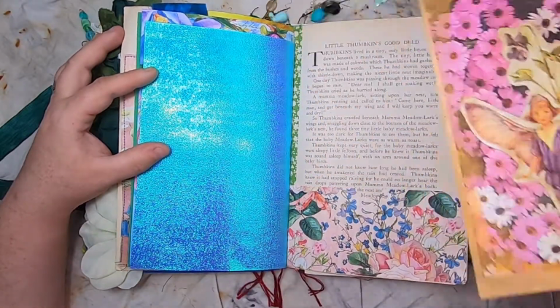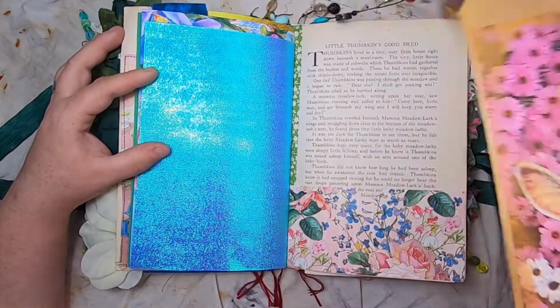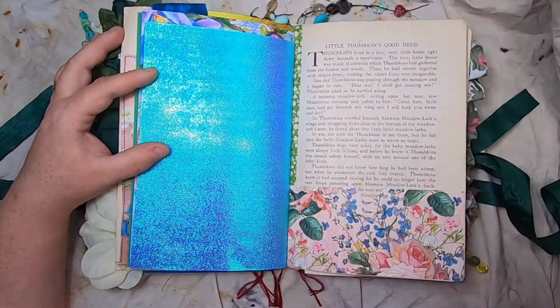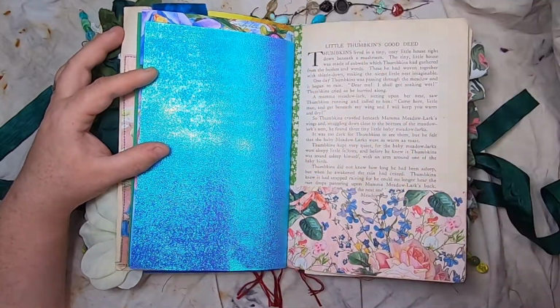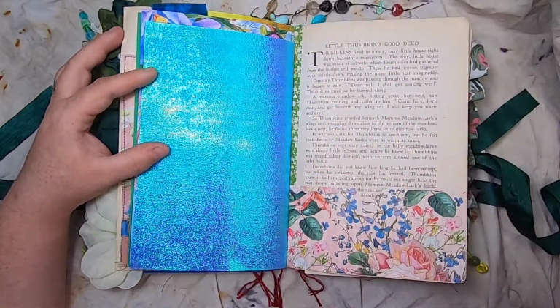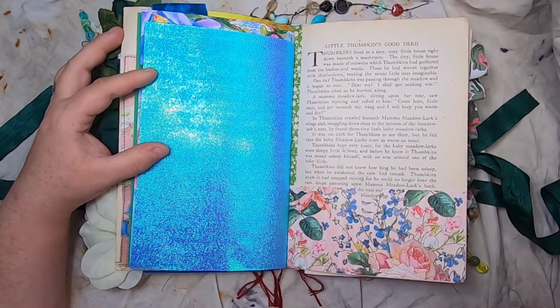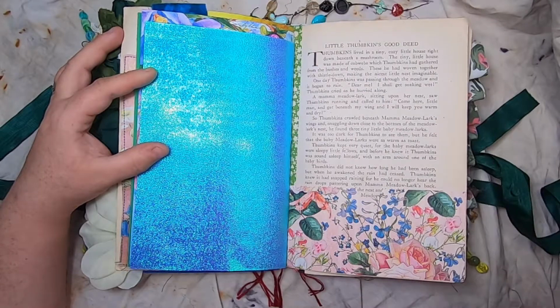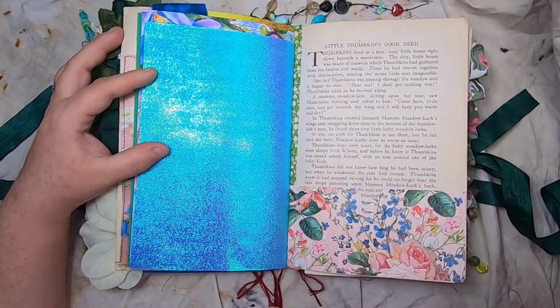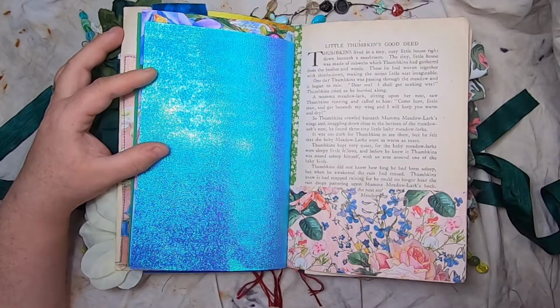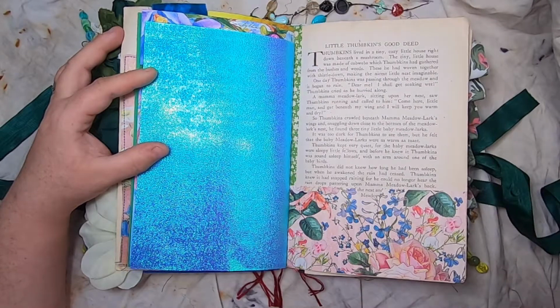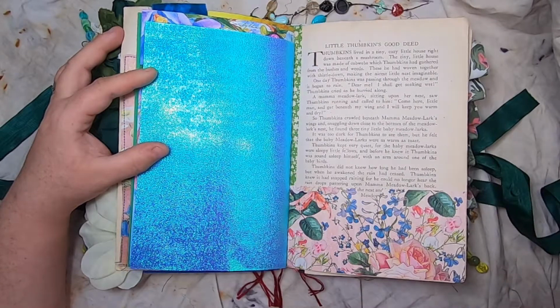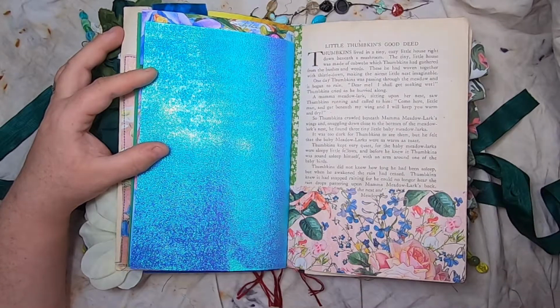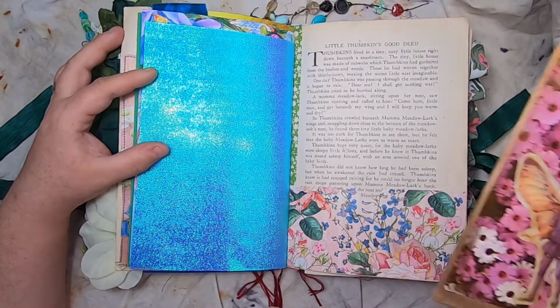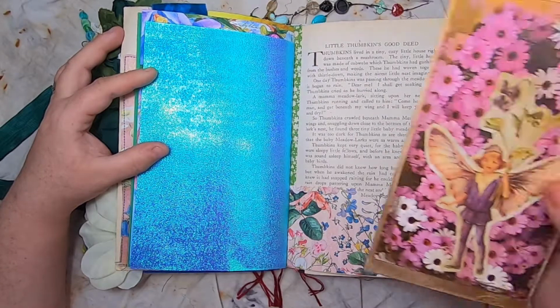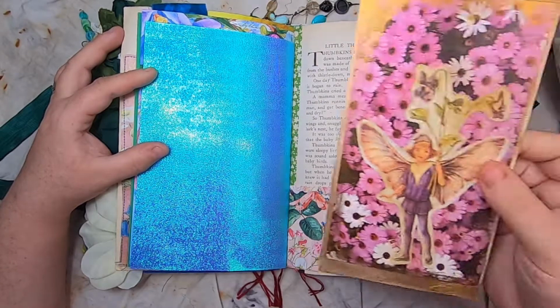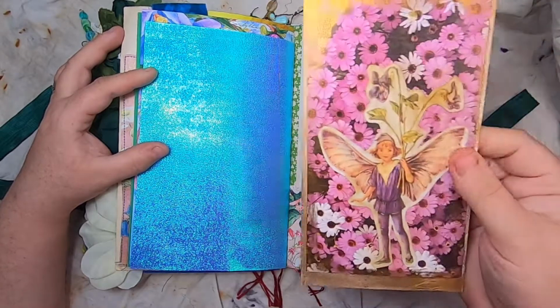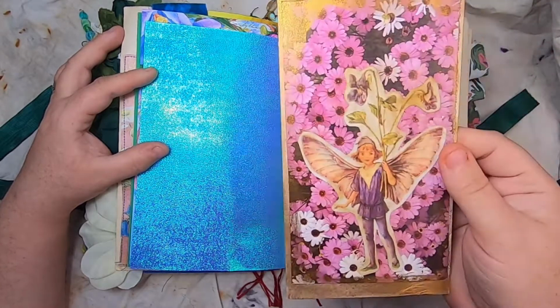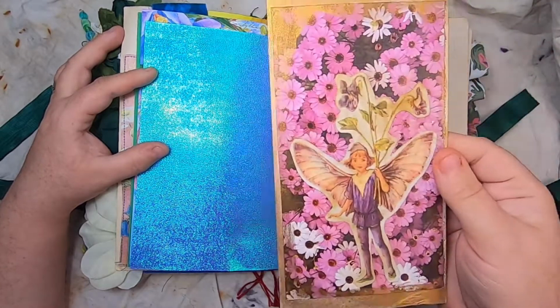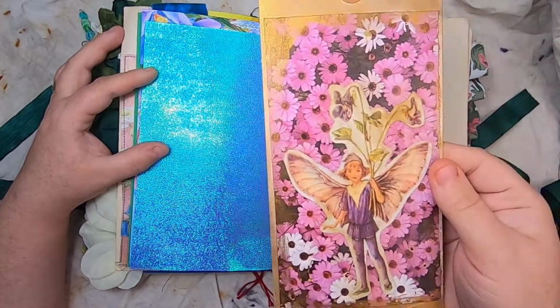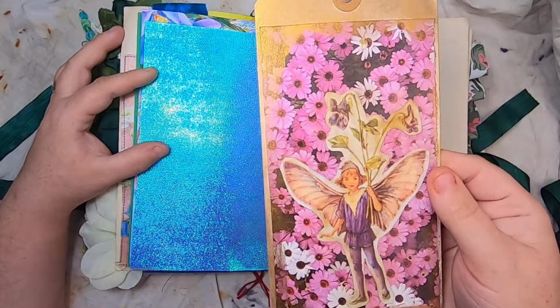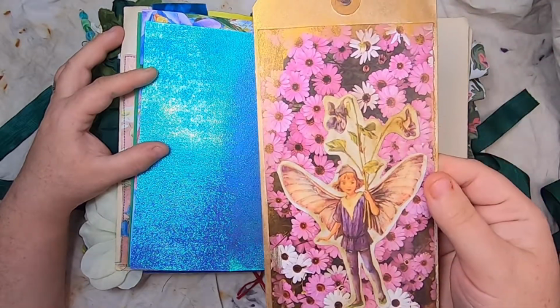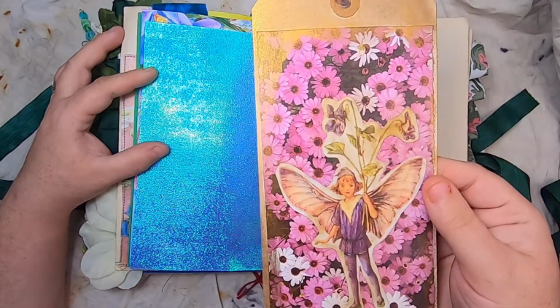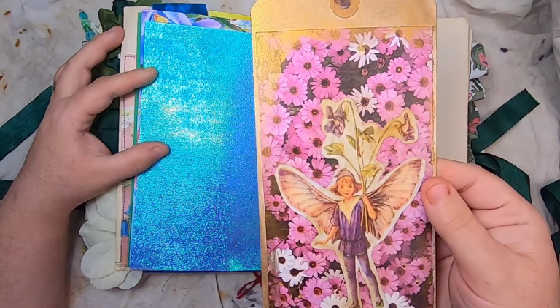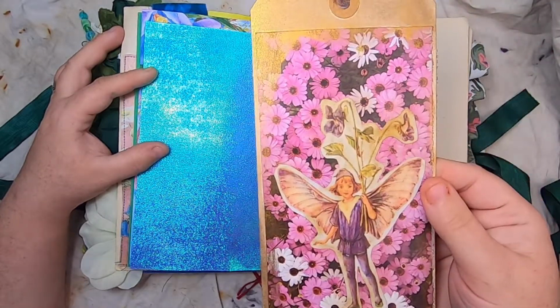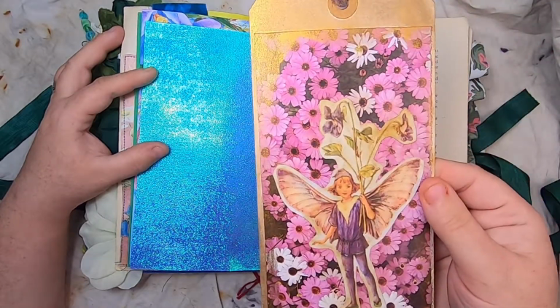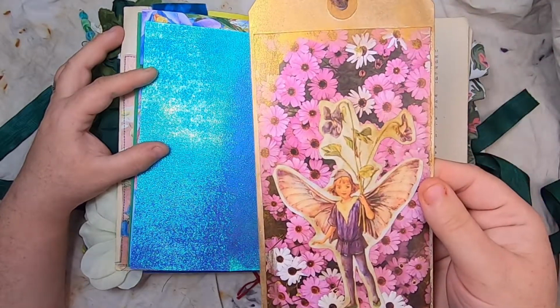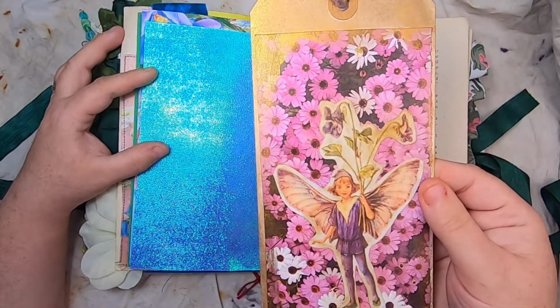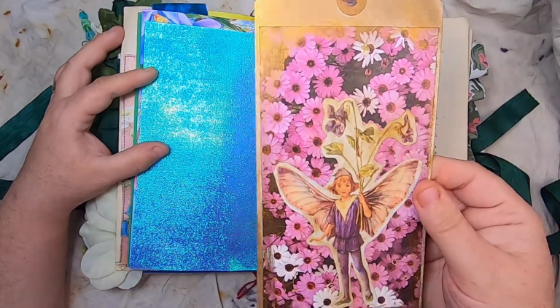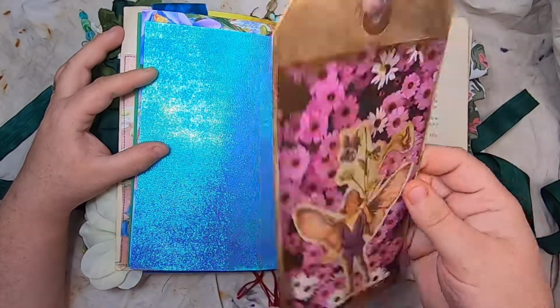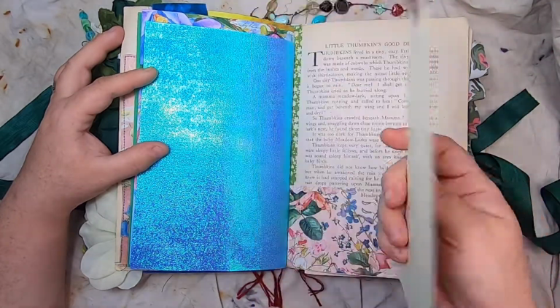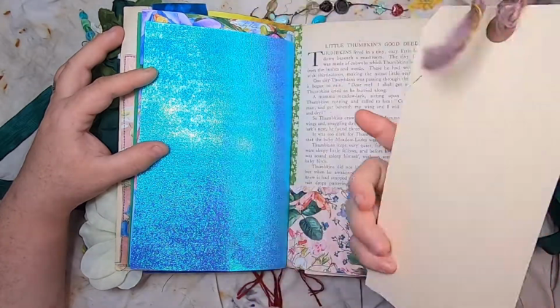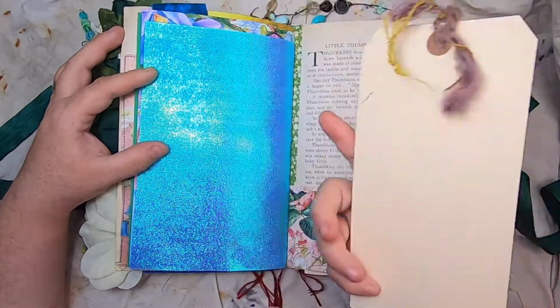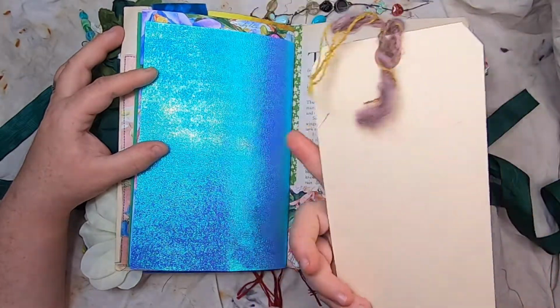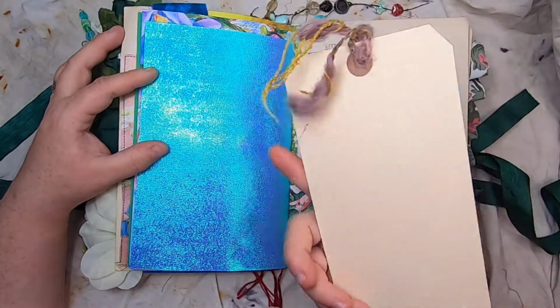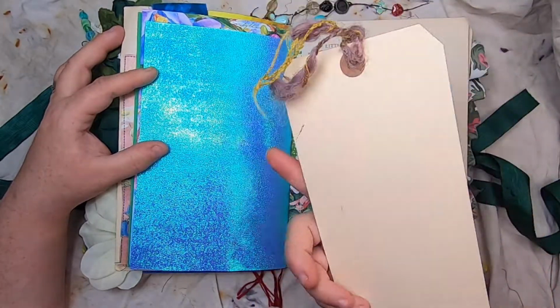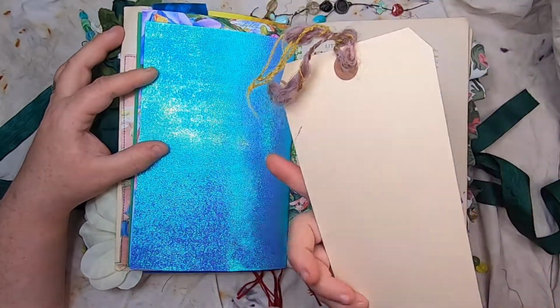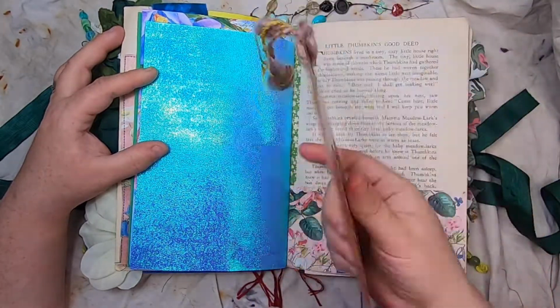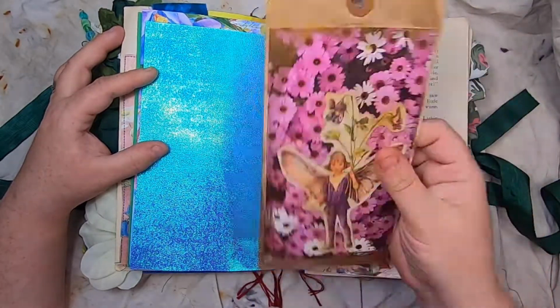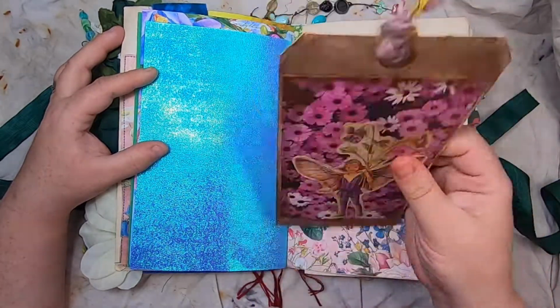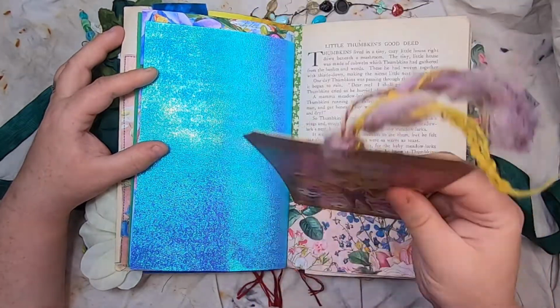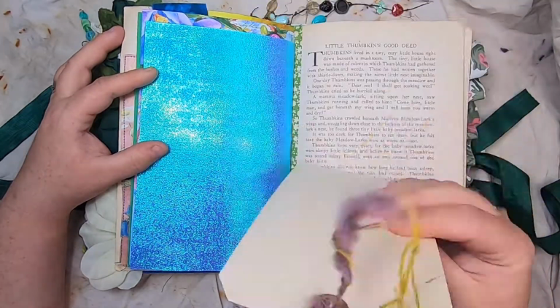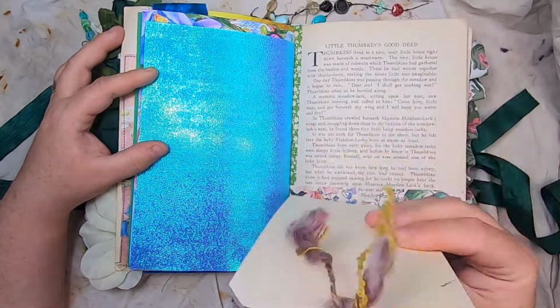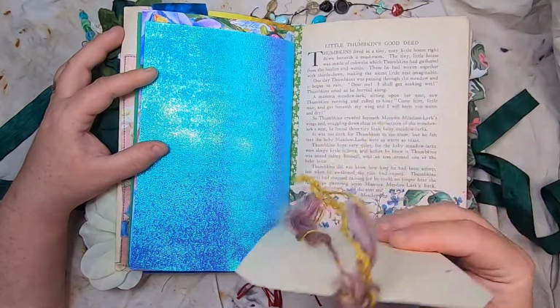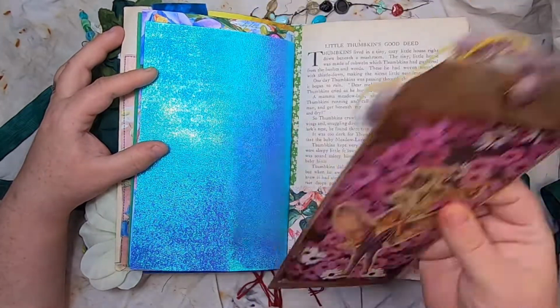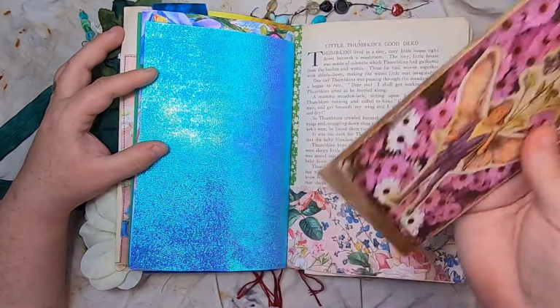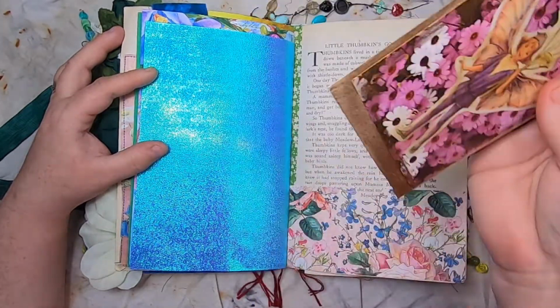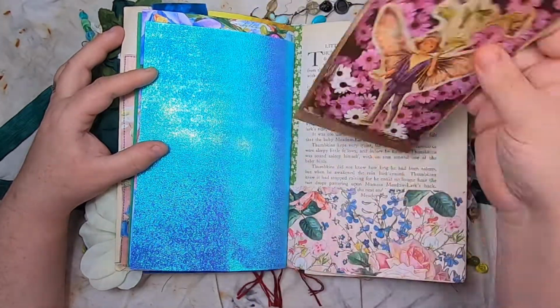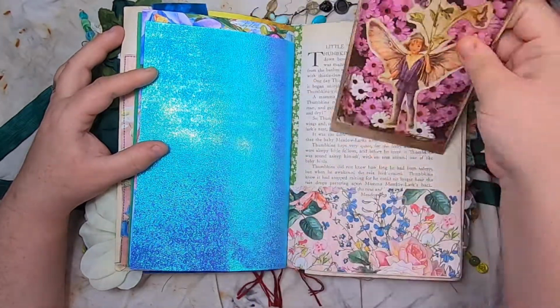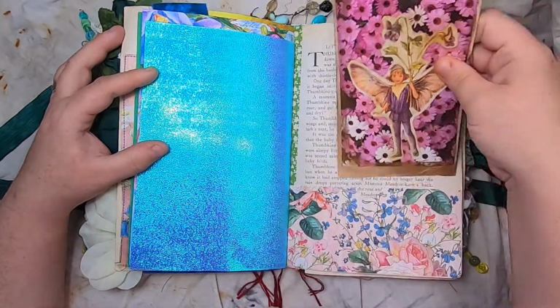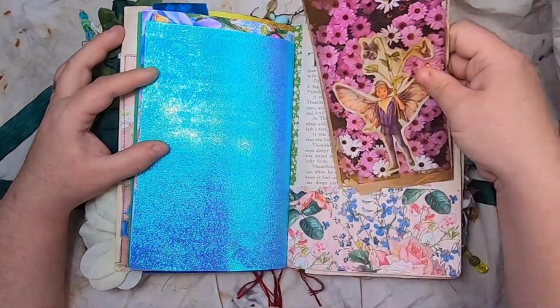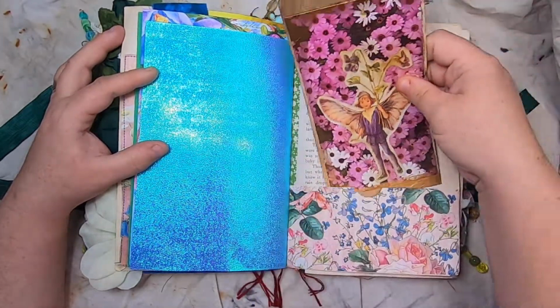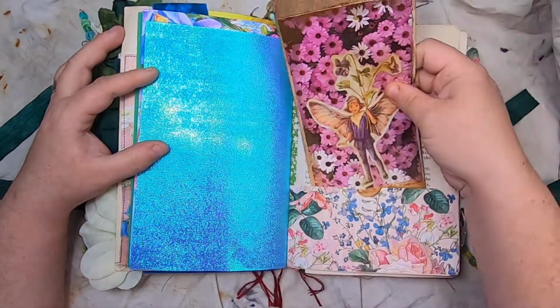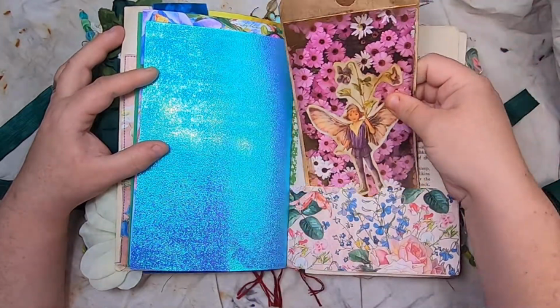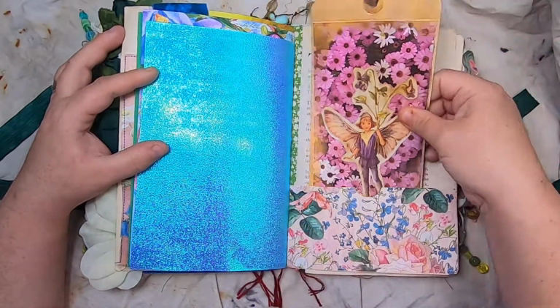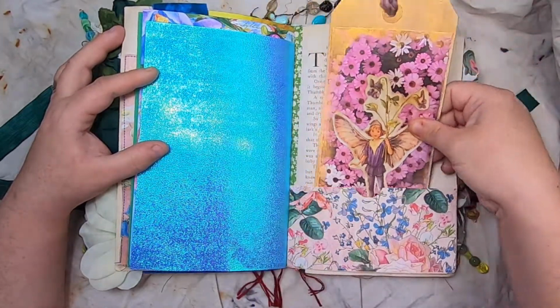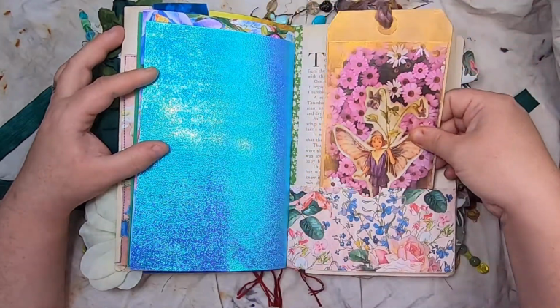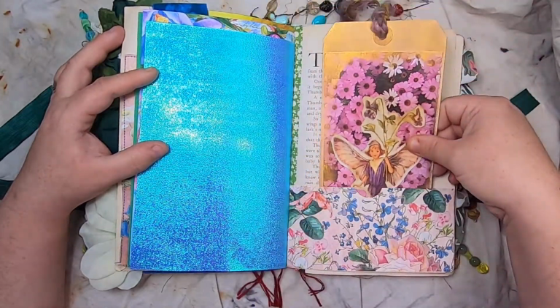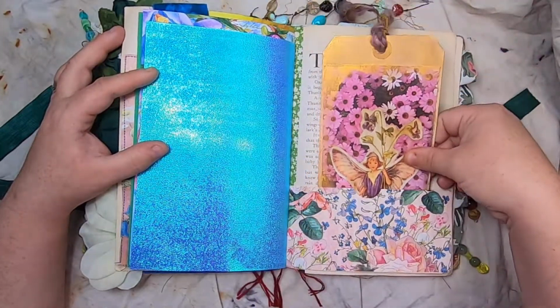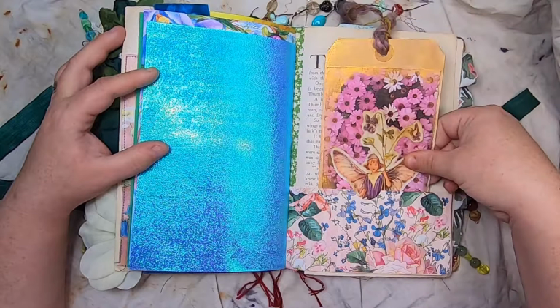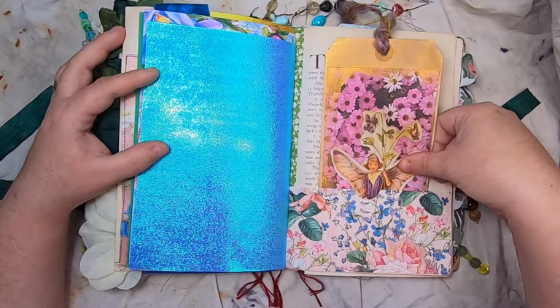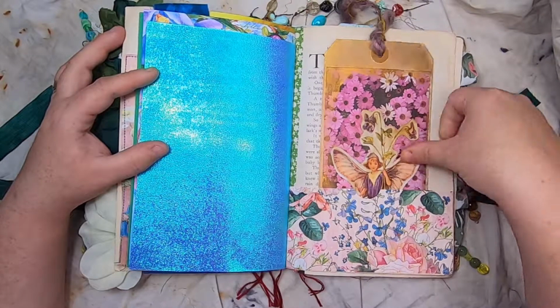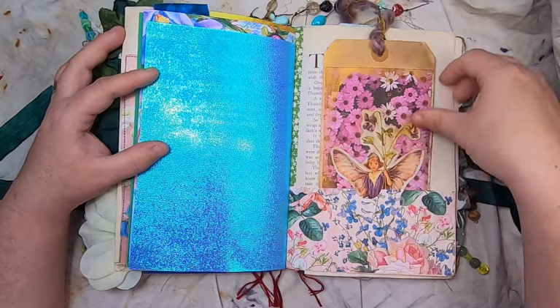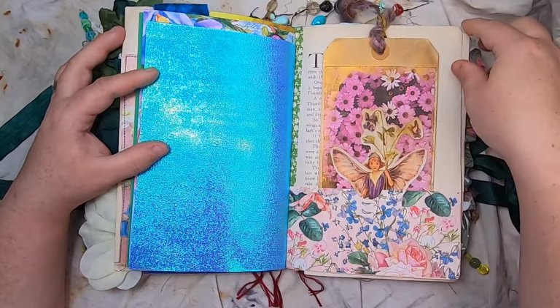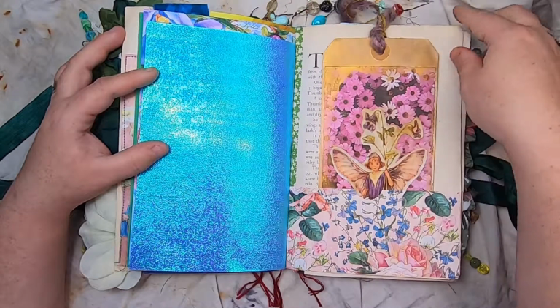A botanical pocket on an original book page, and this is a little collaged fairy tag with some of my hand-spun yarn on the top.